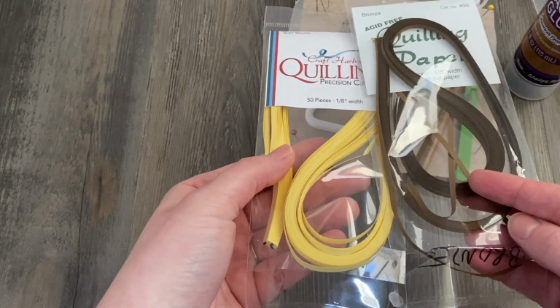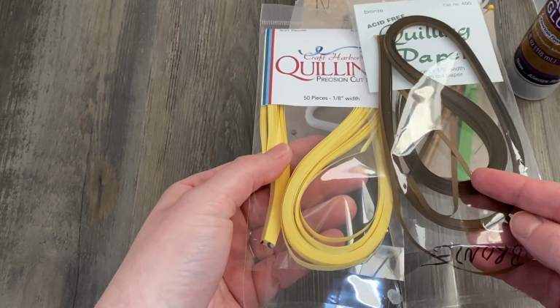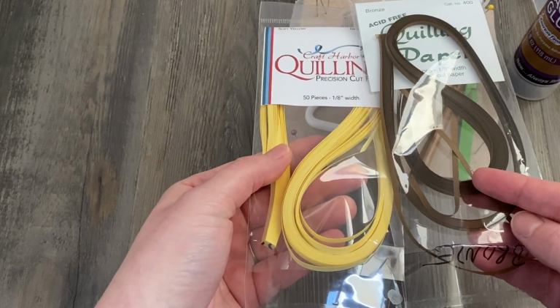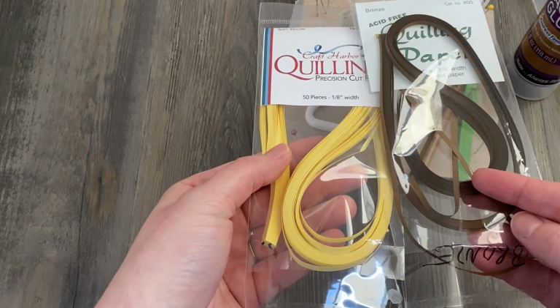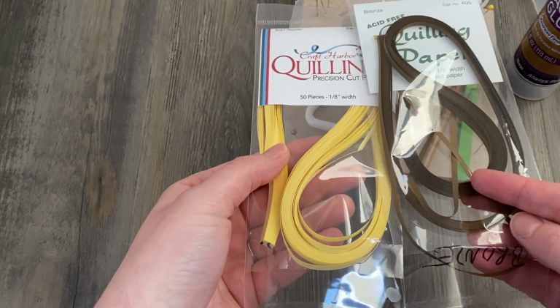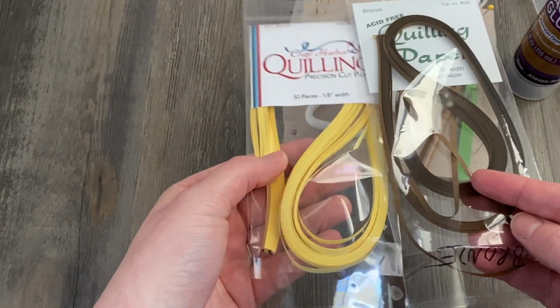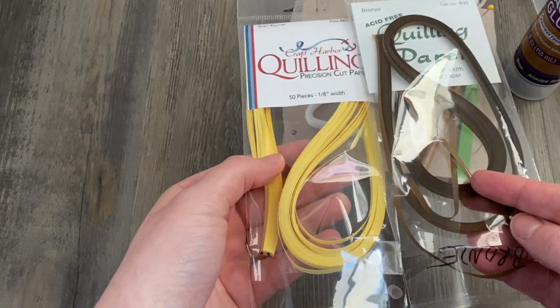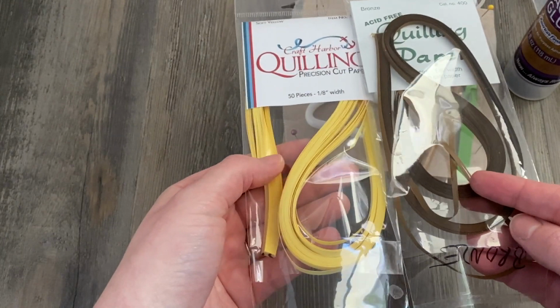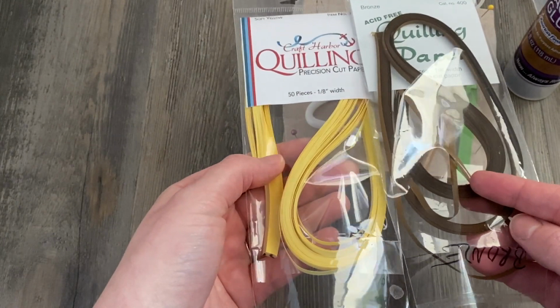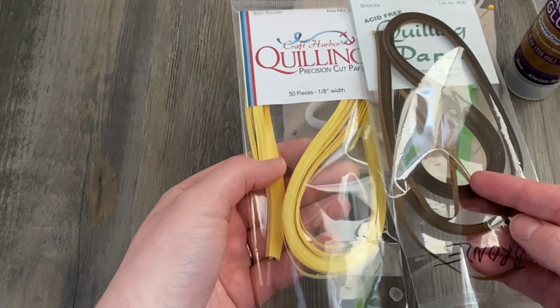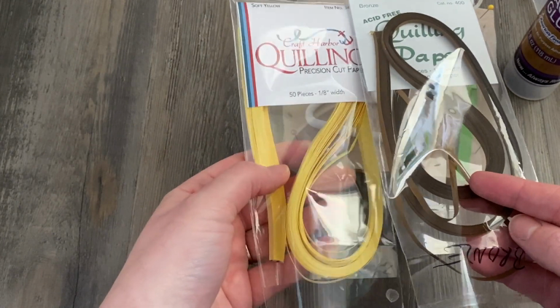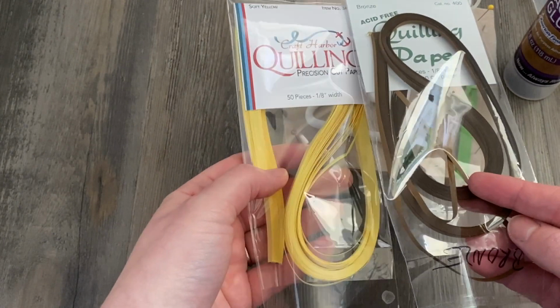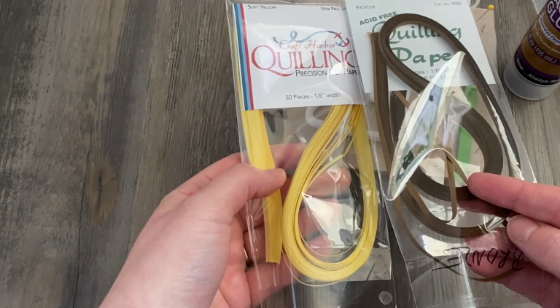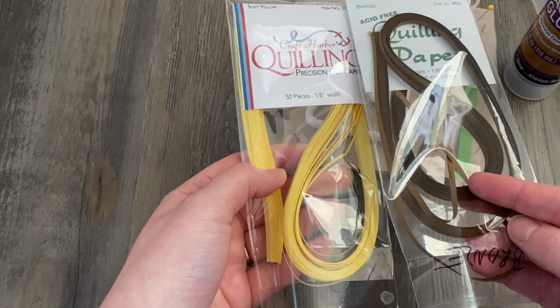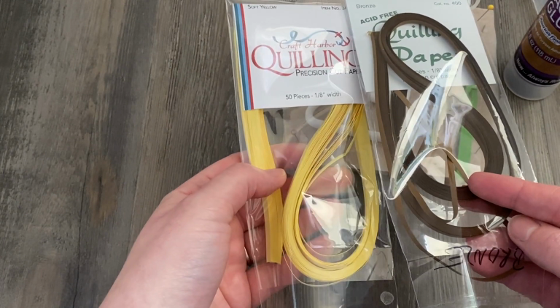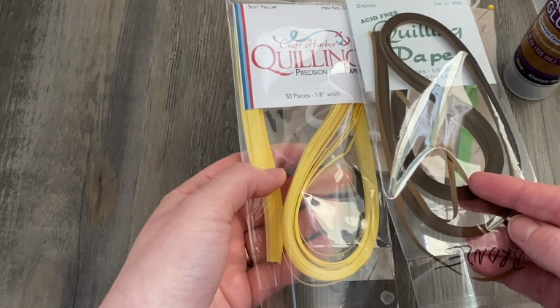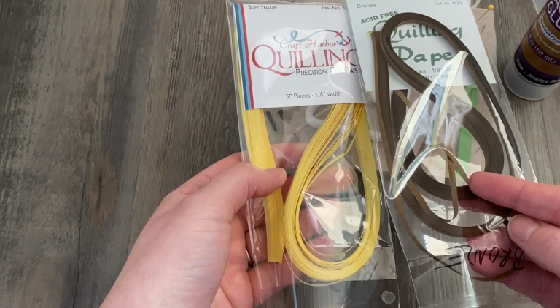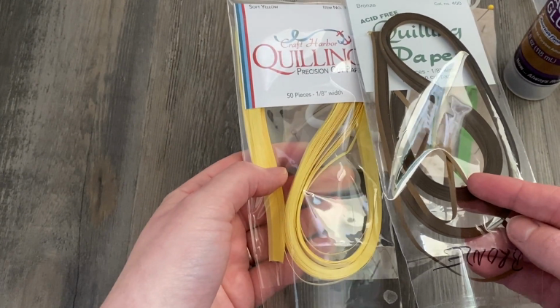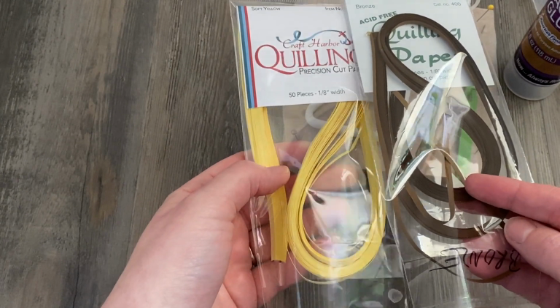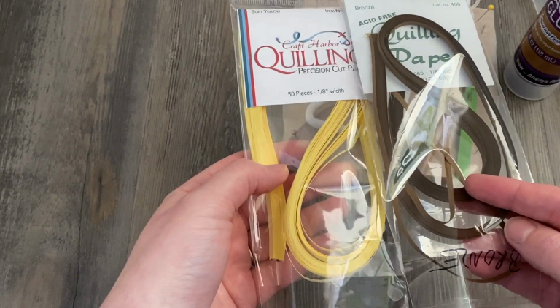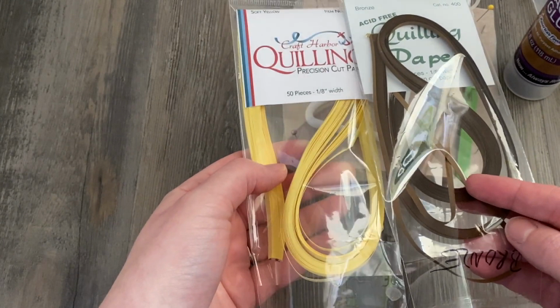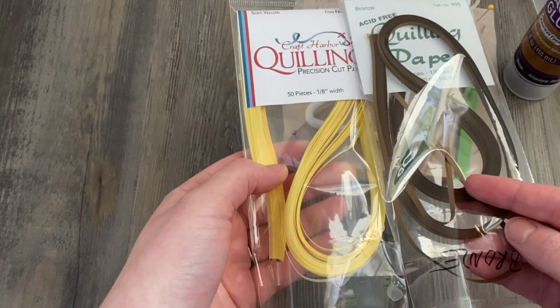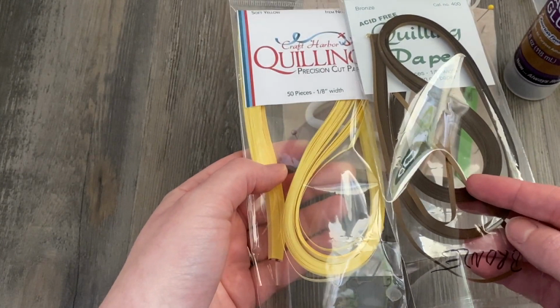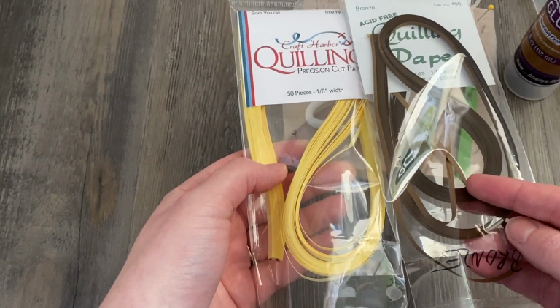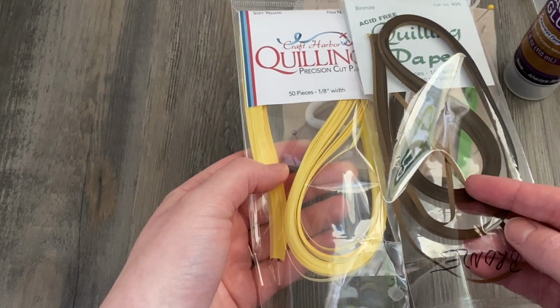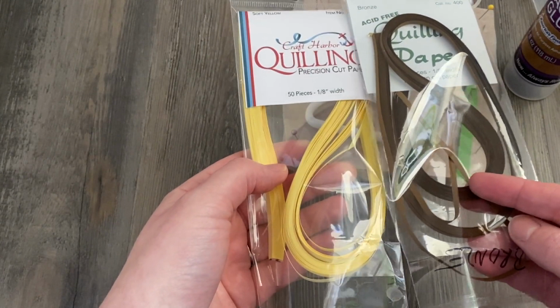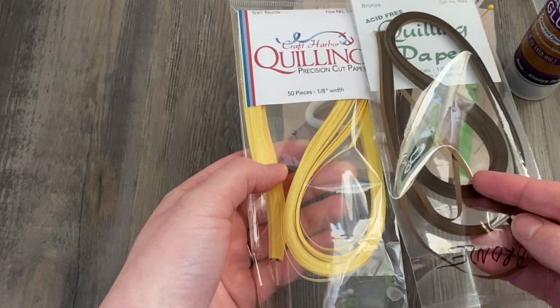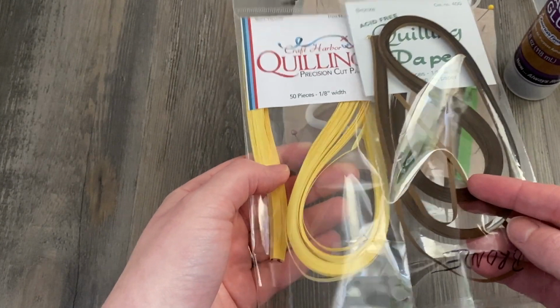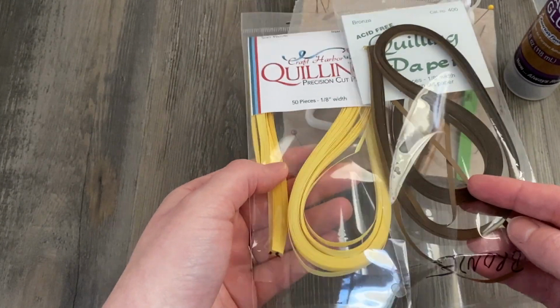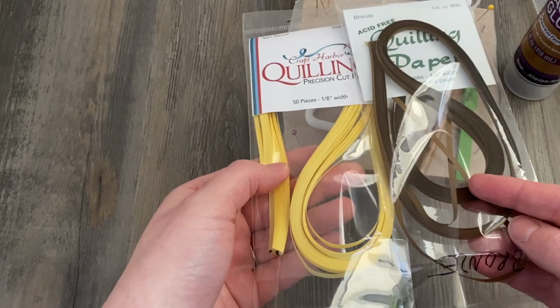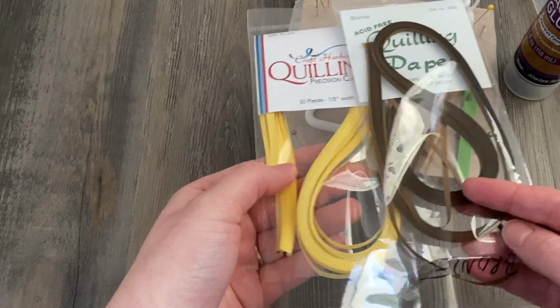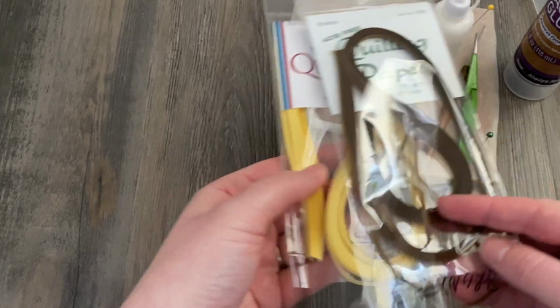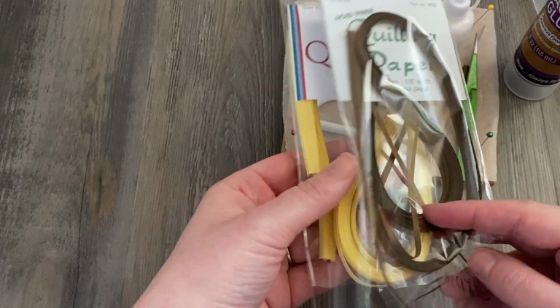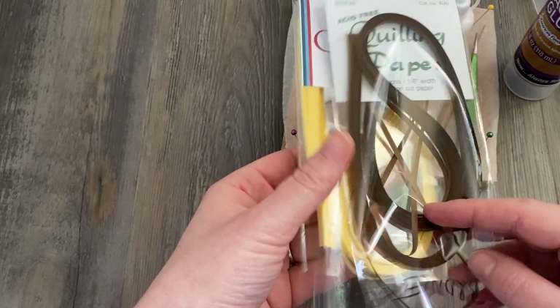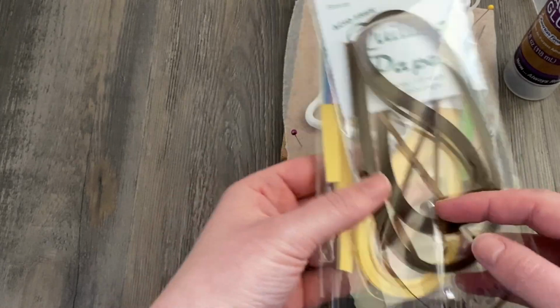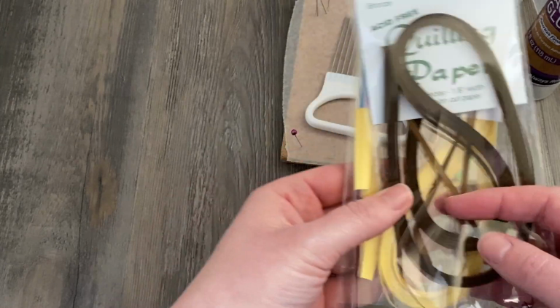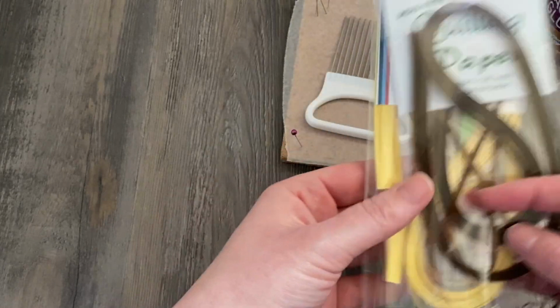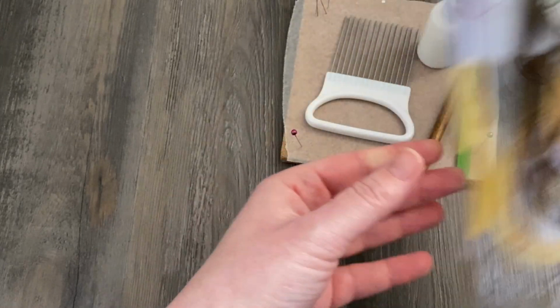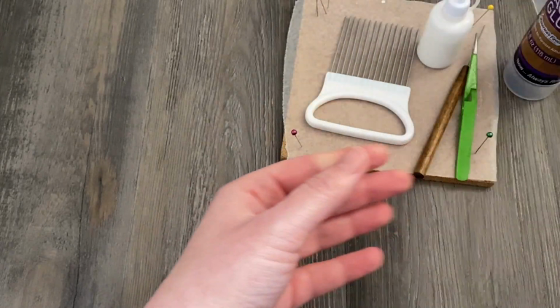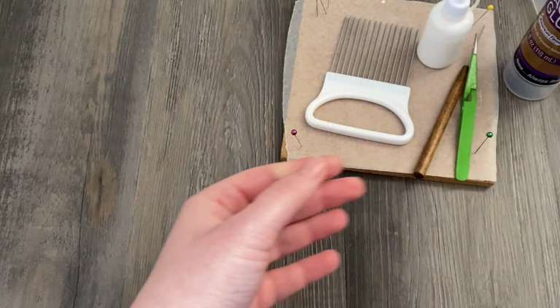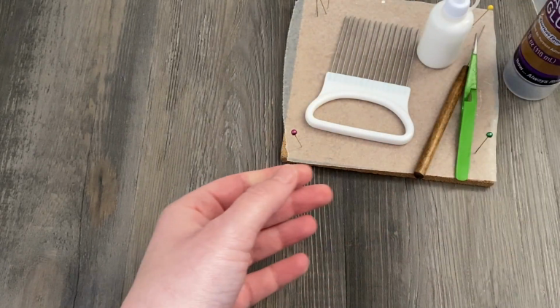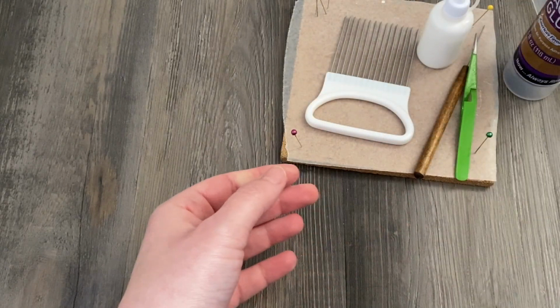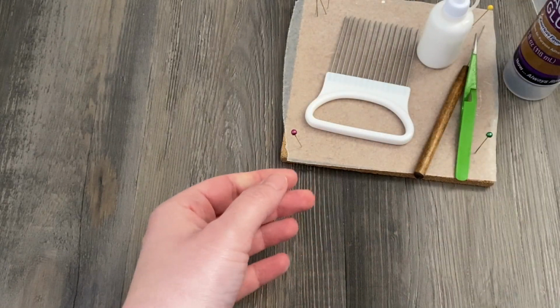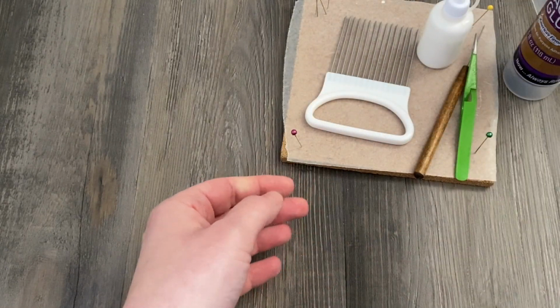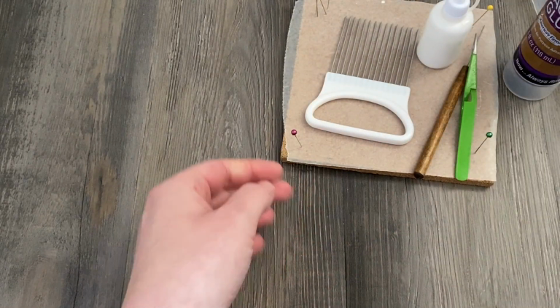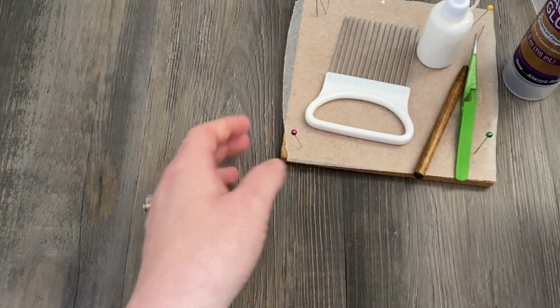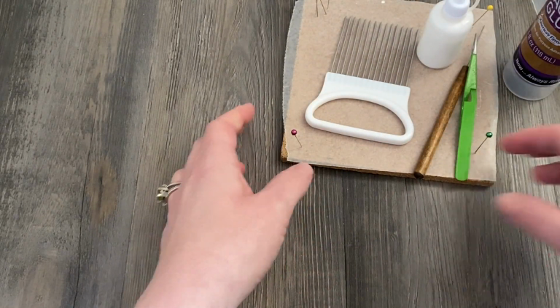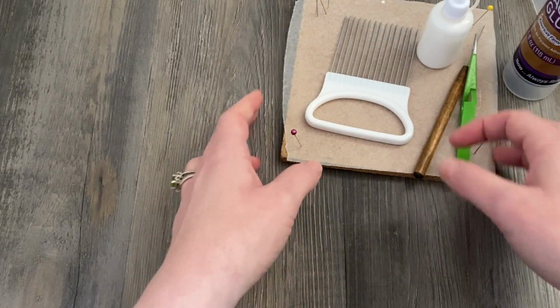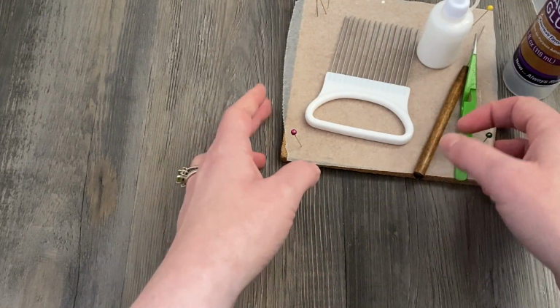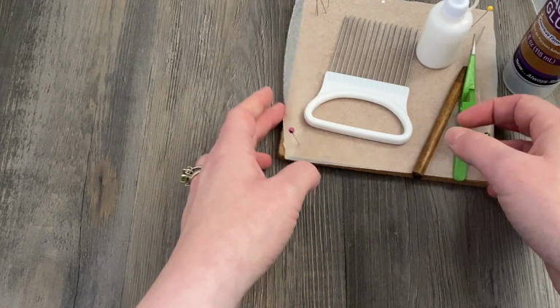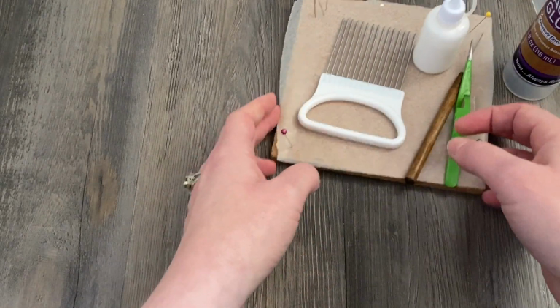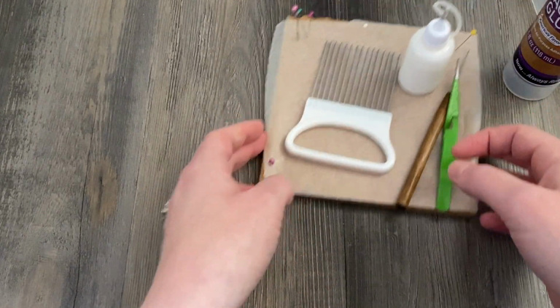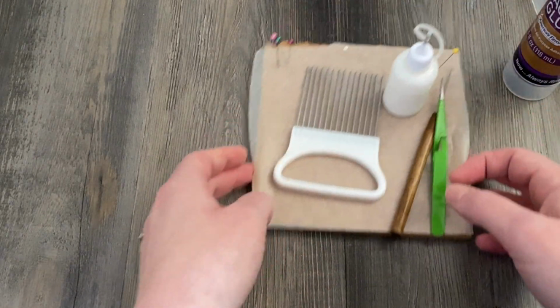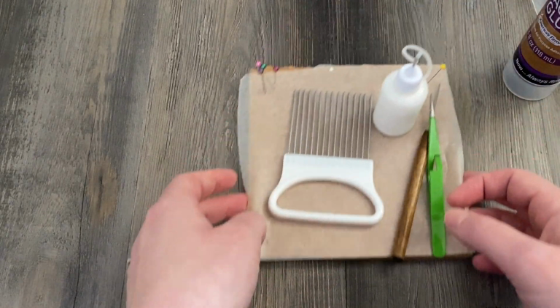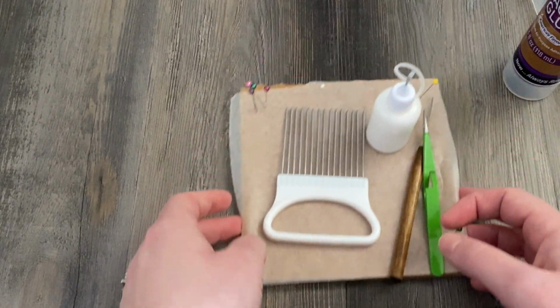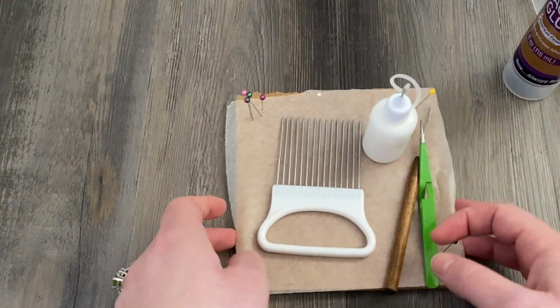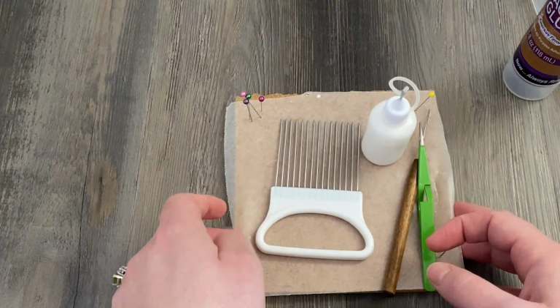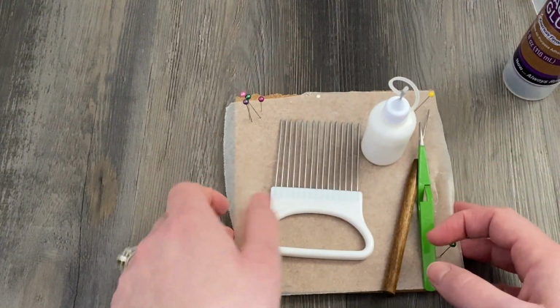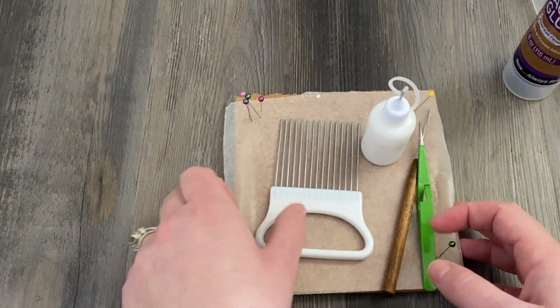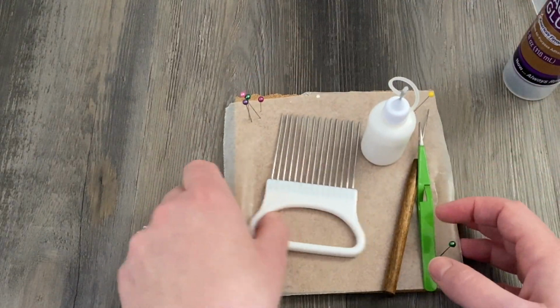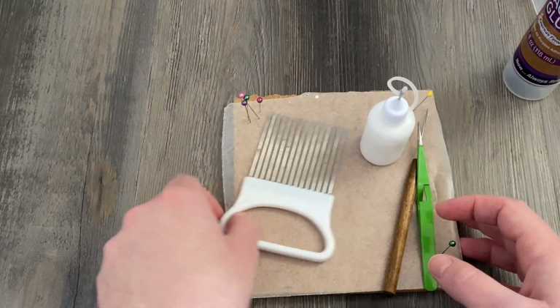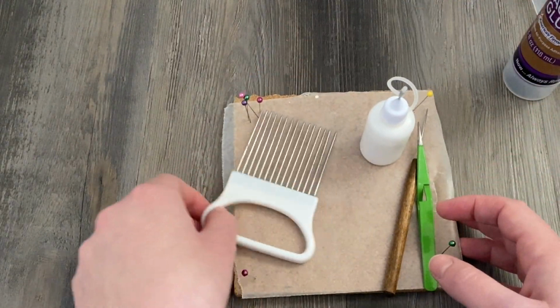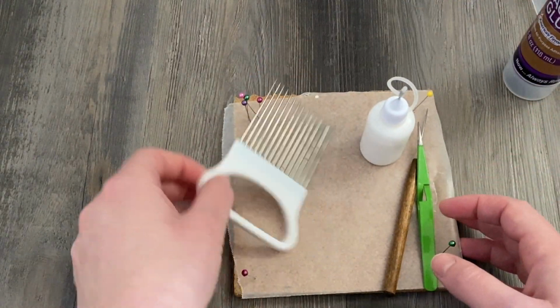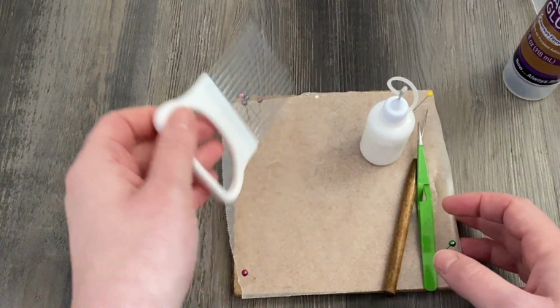This is actually a bronze but it's not very shiny at all. And then I also have a pale yellow.